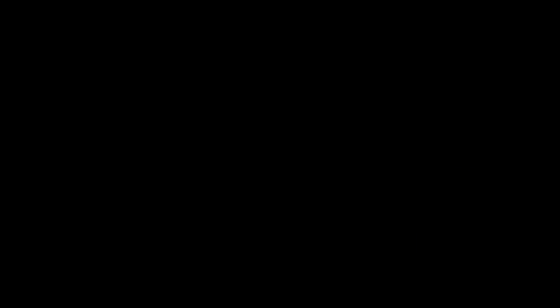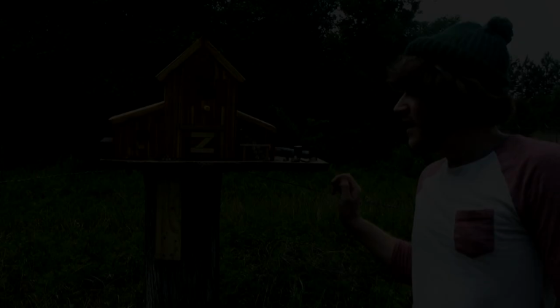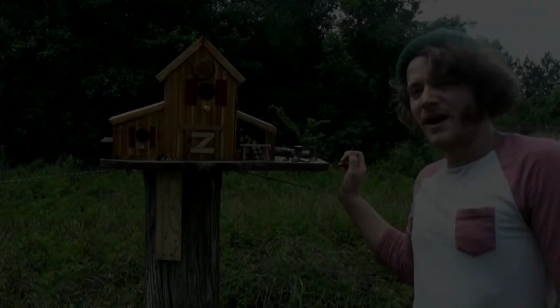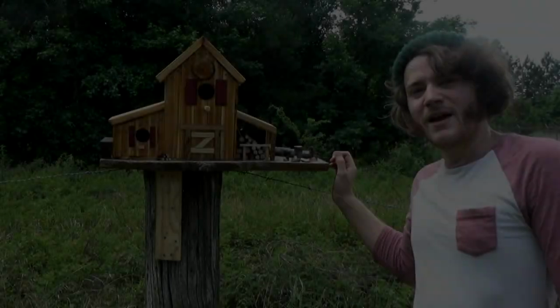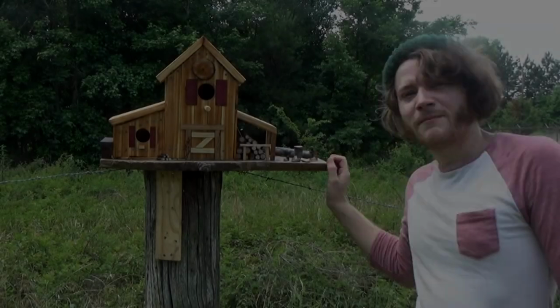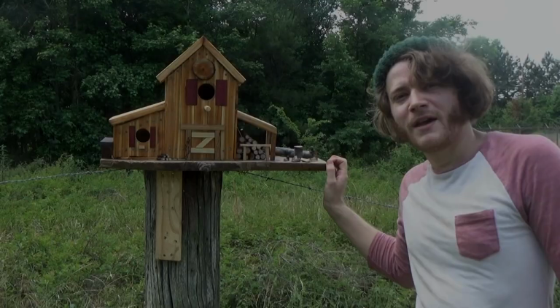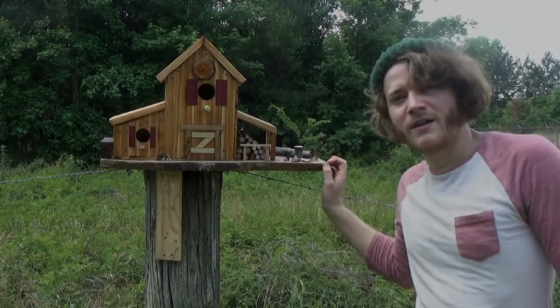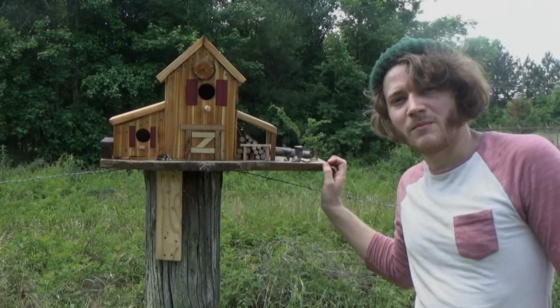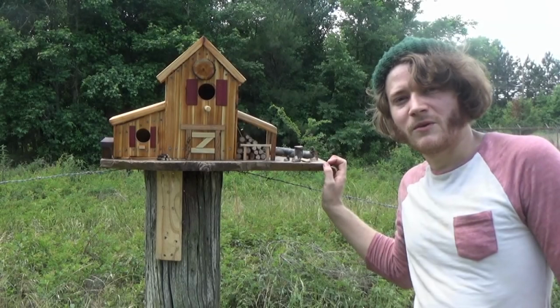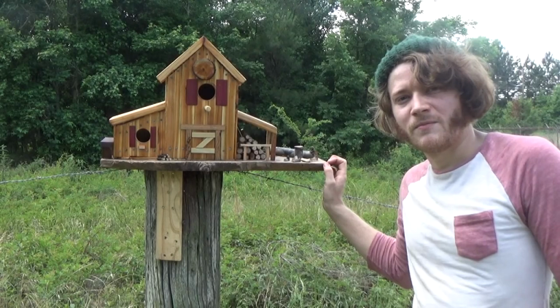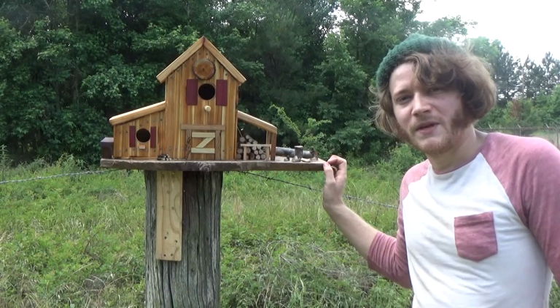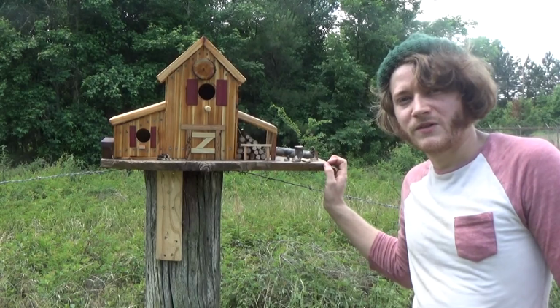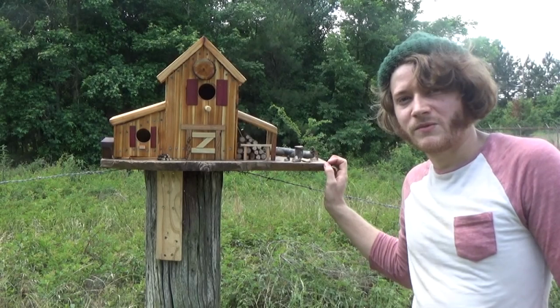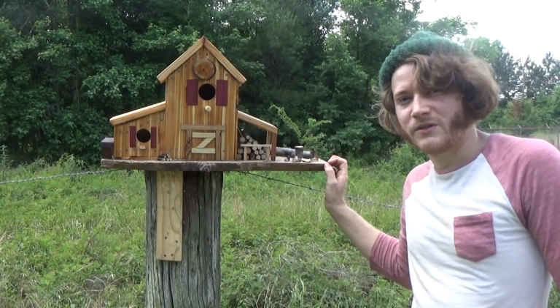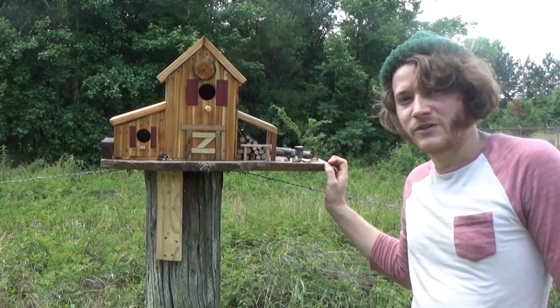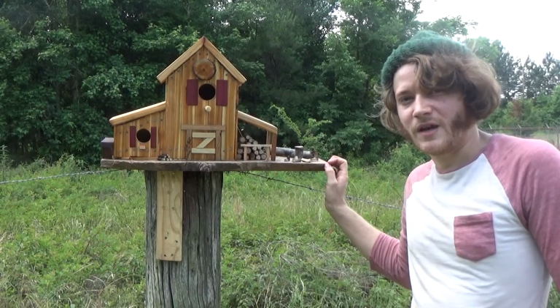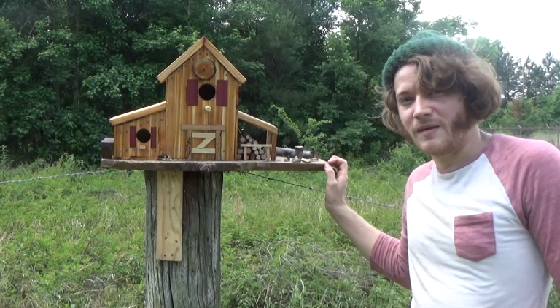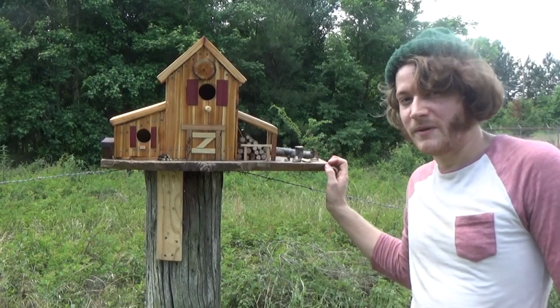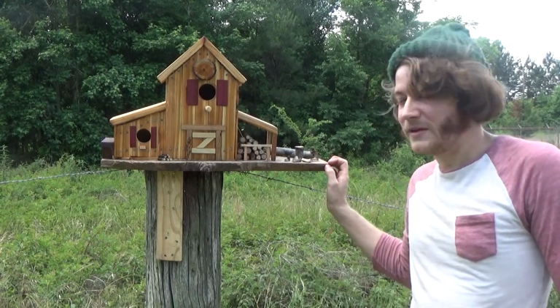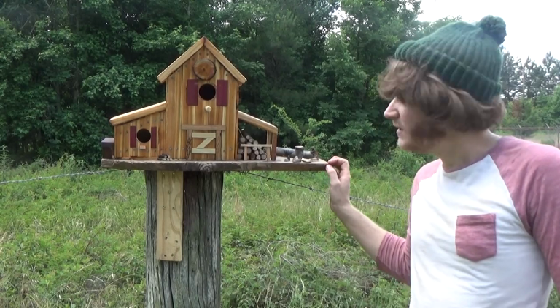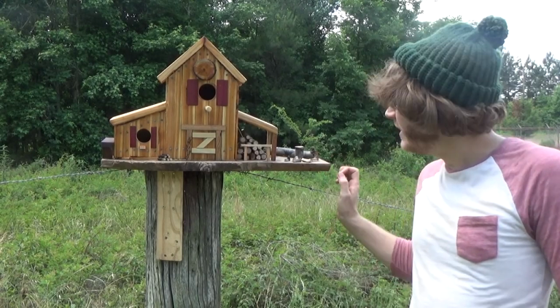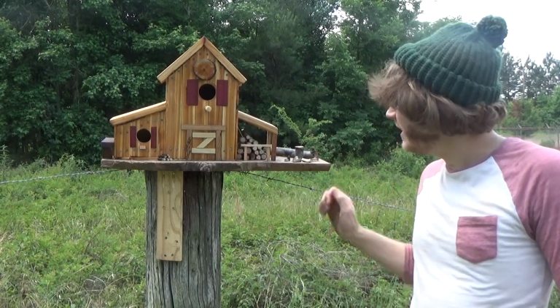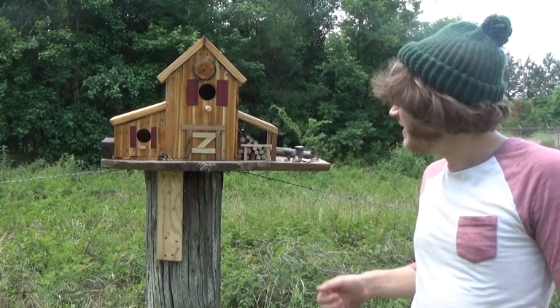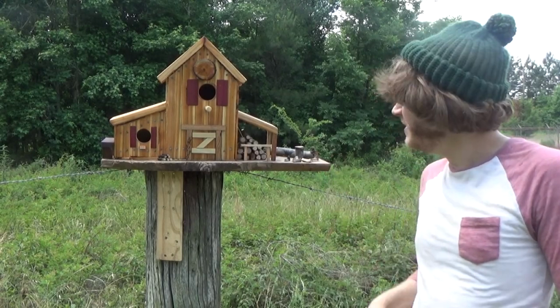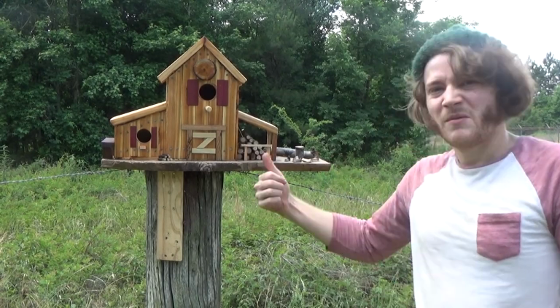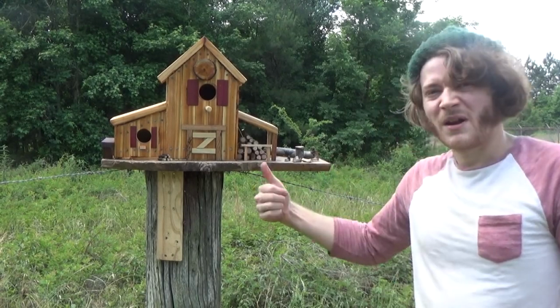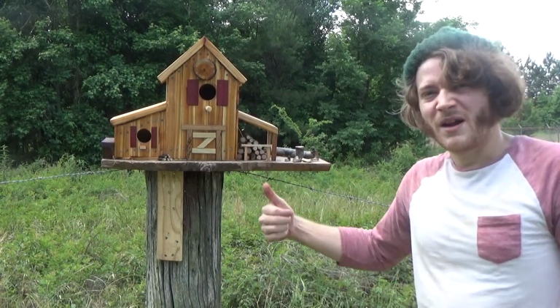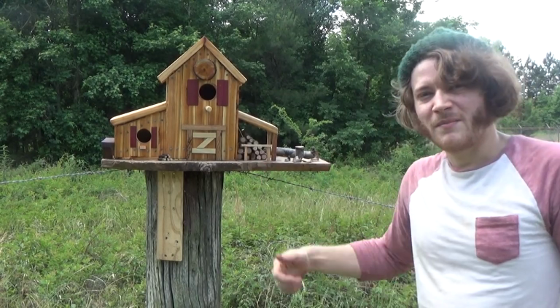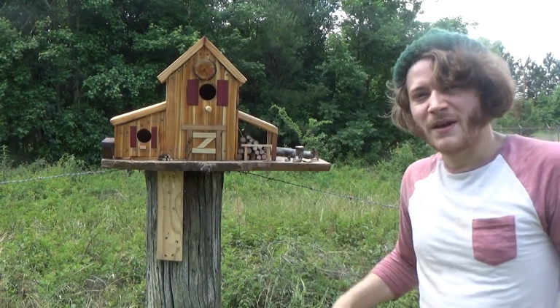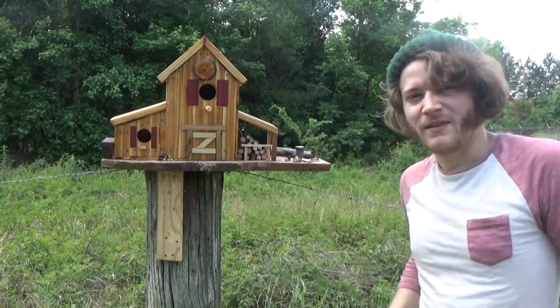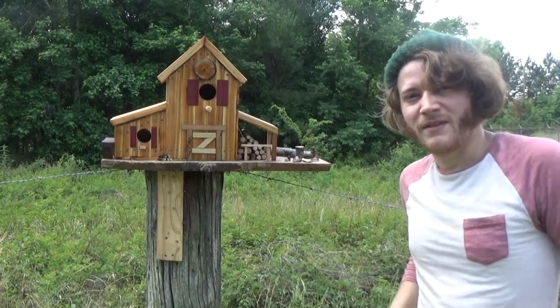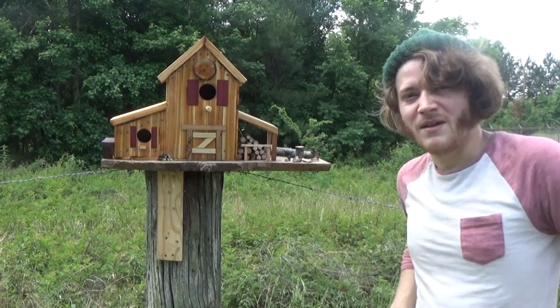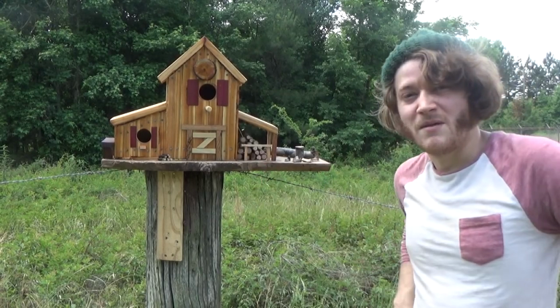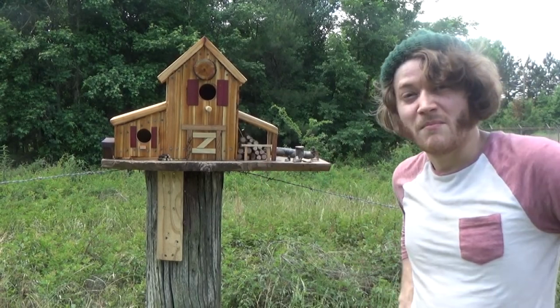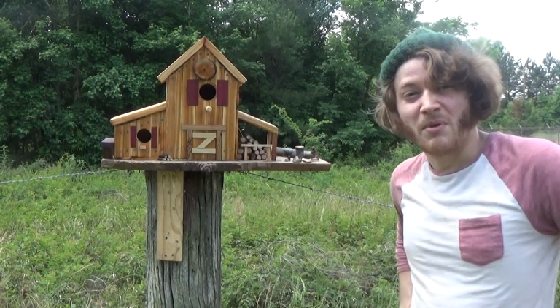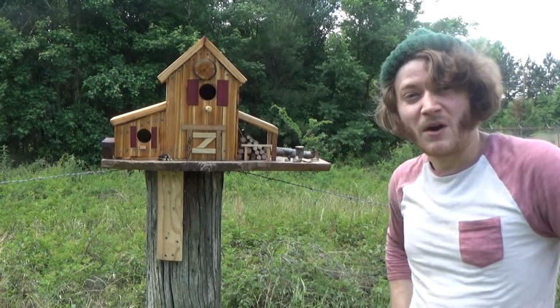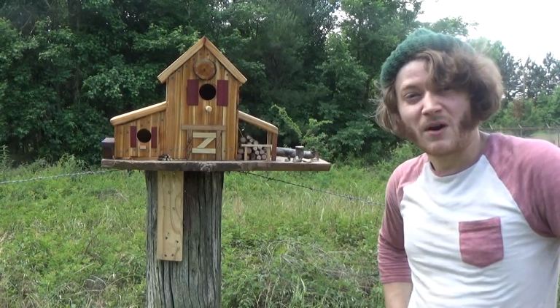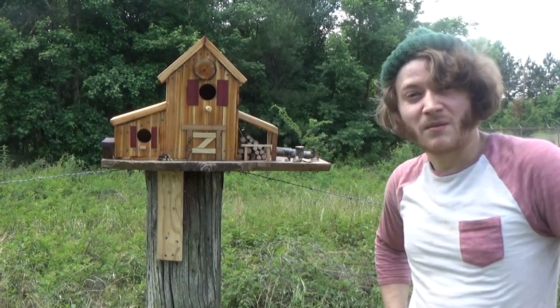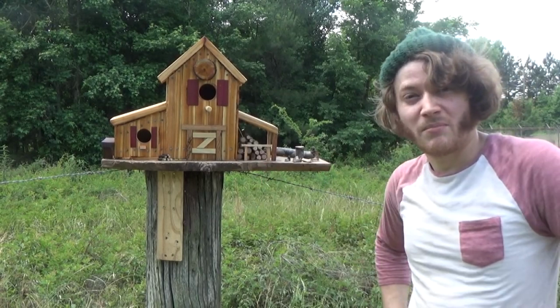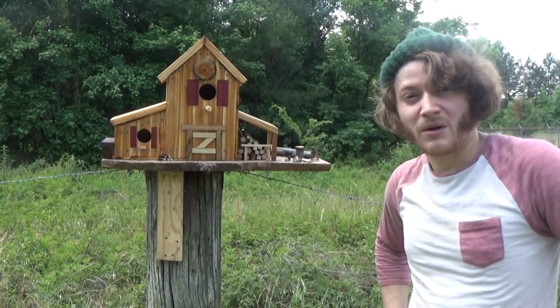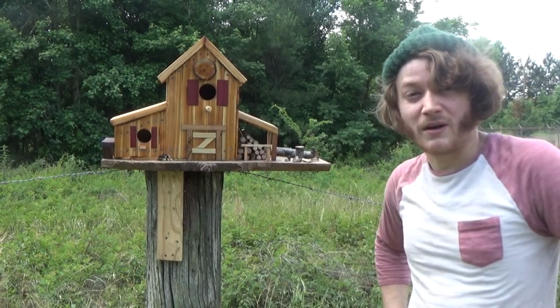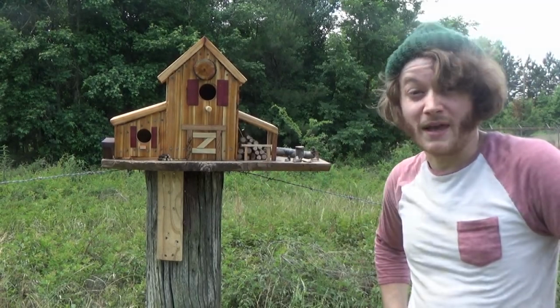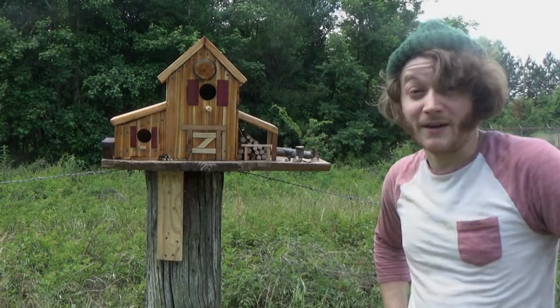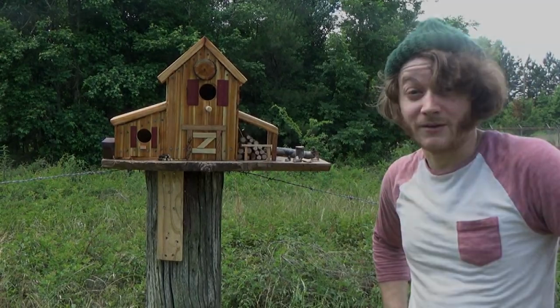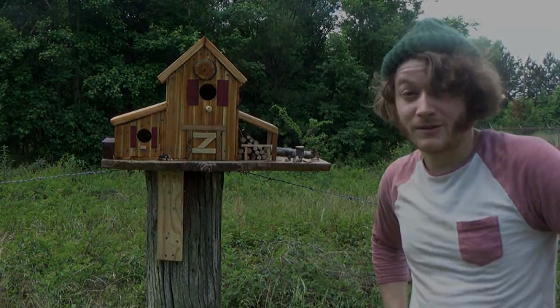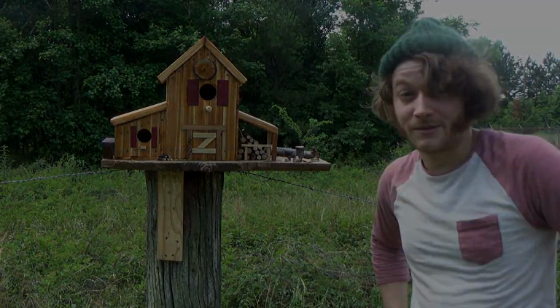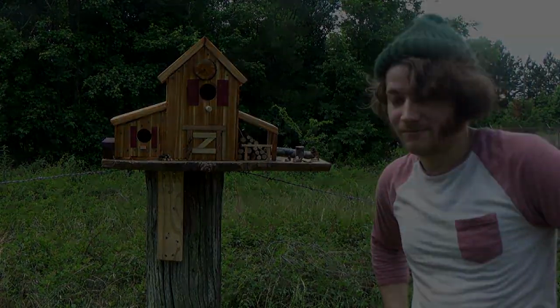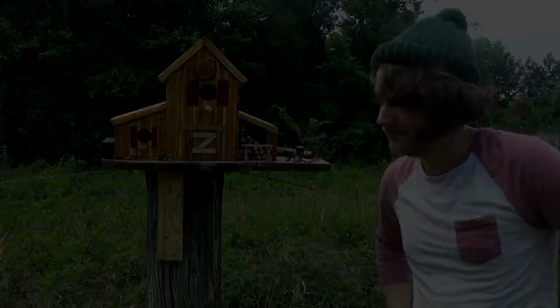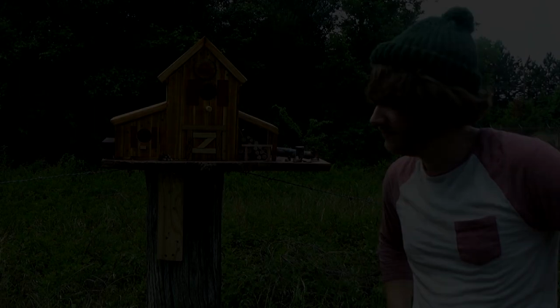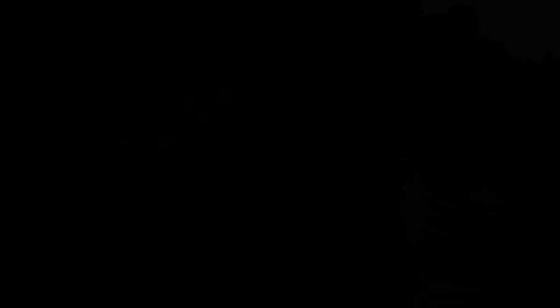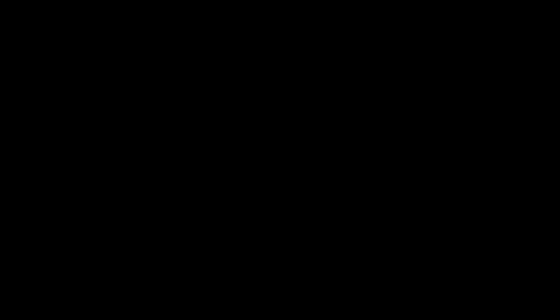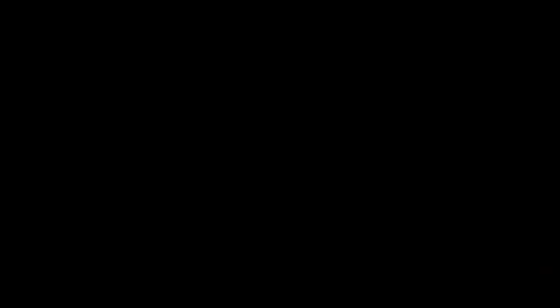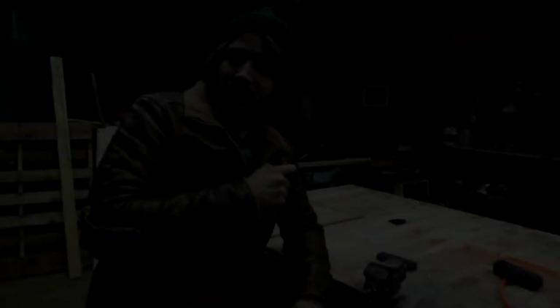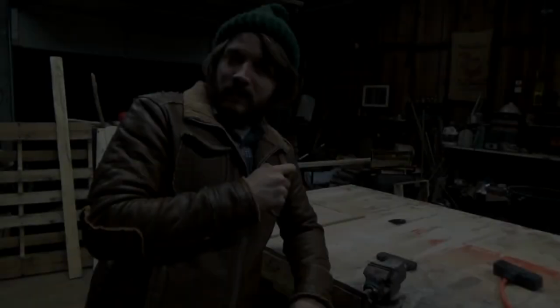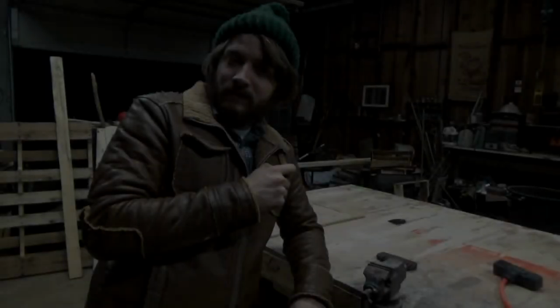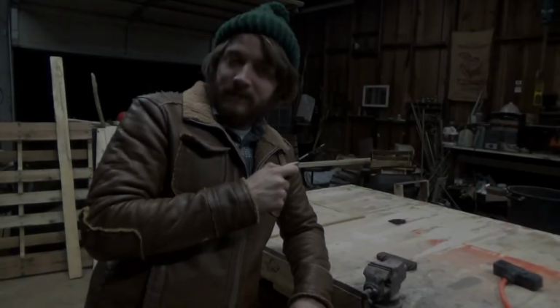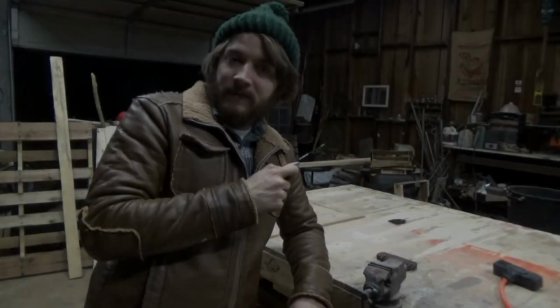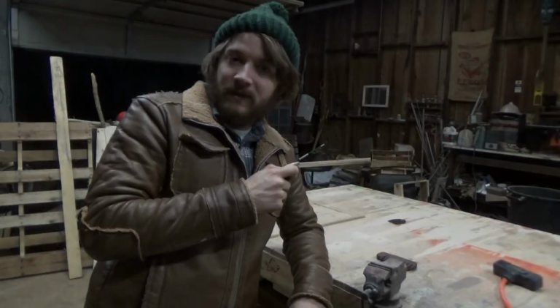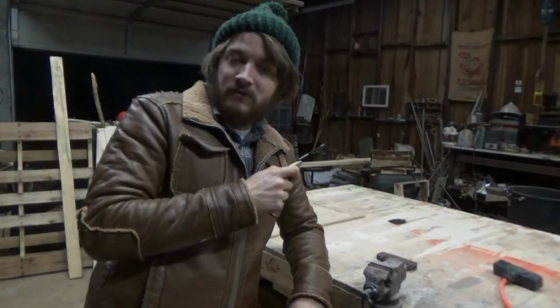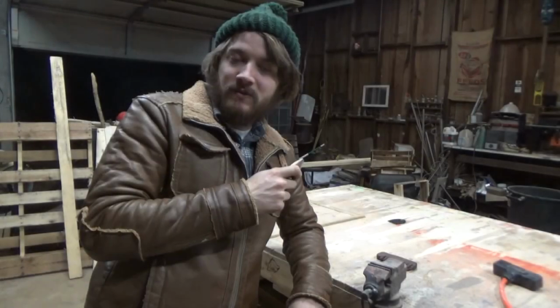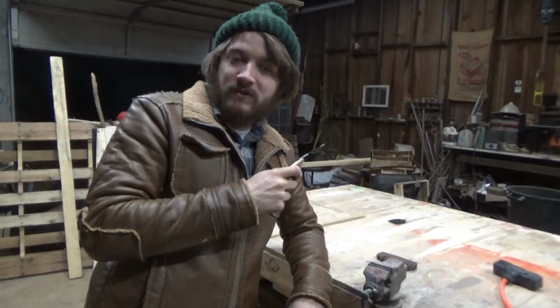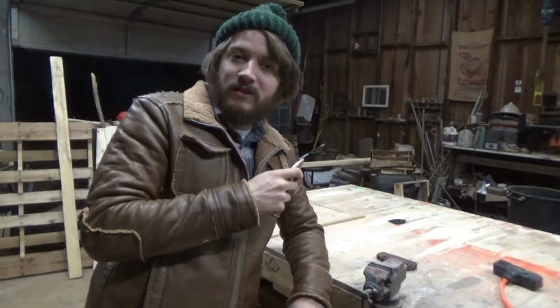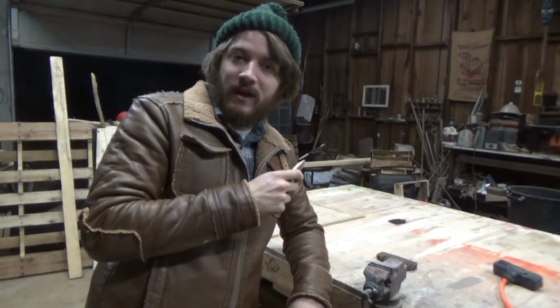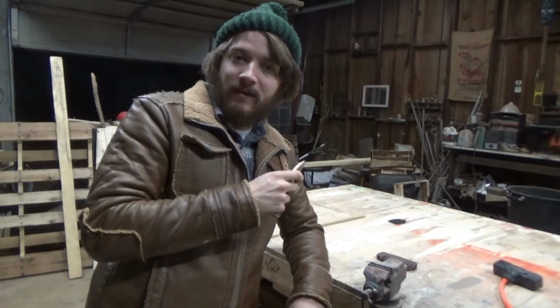Hey, I'm Caleb with Means Woodshop, and today we're gonna make the Barn Birdhouse. Welcome to Means Woodshop.